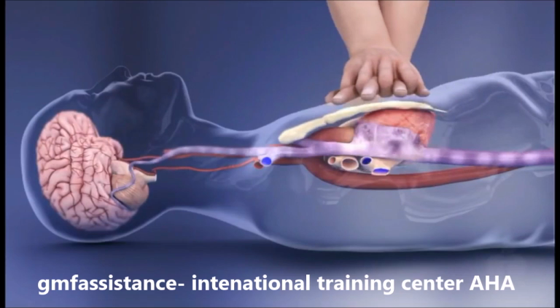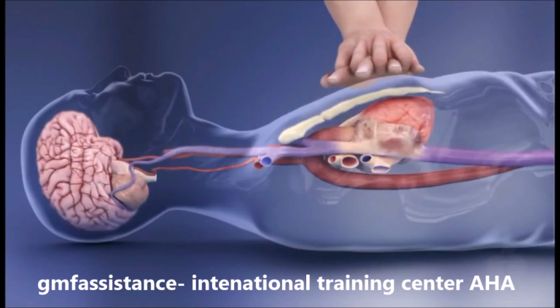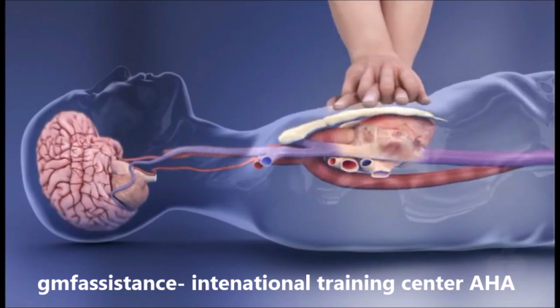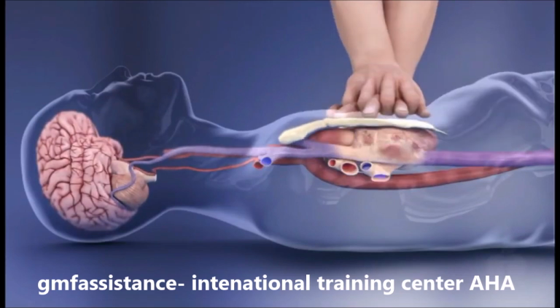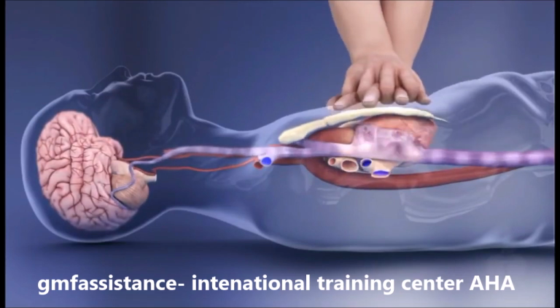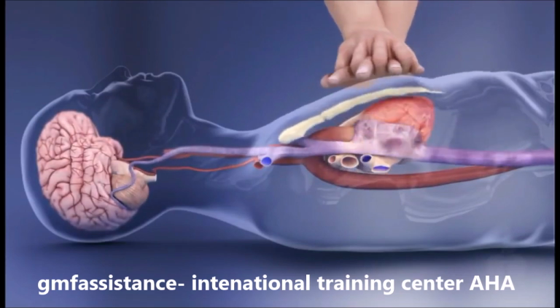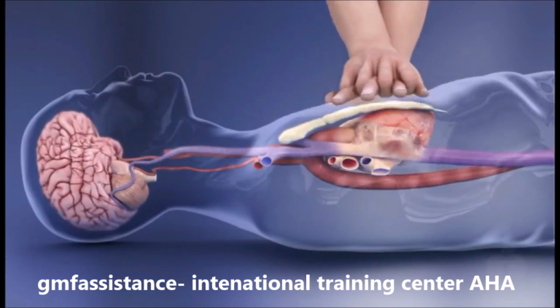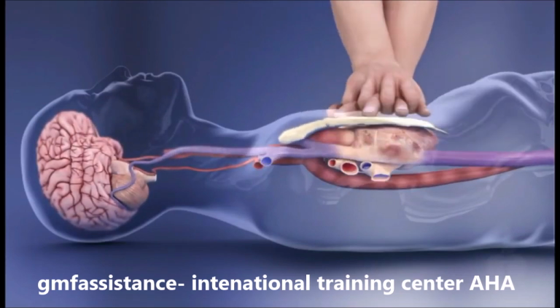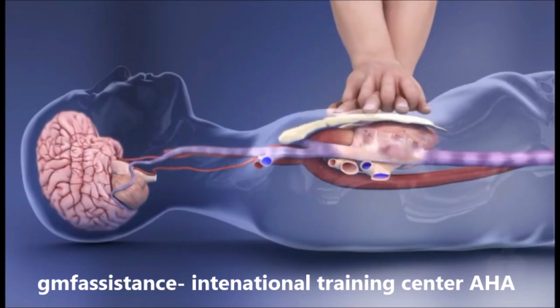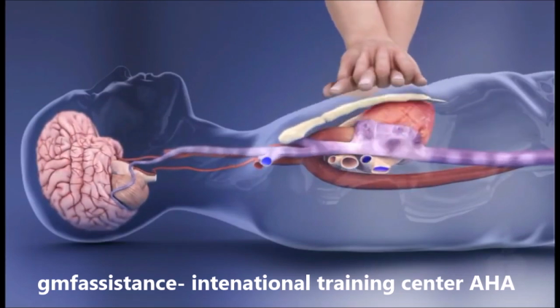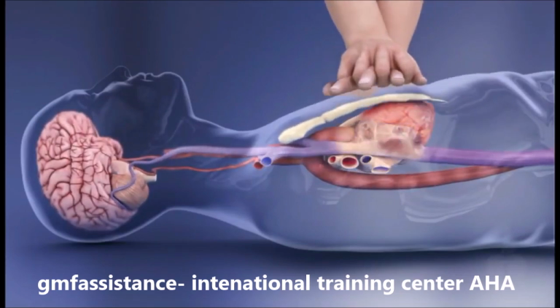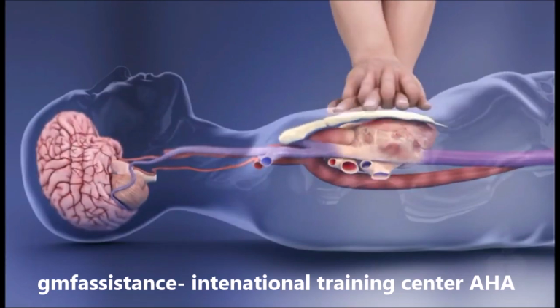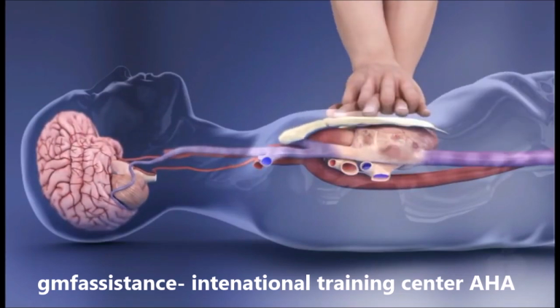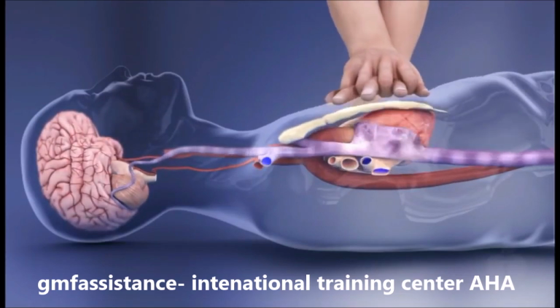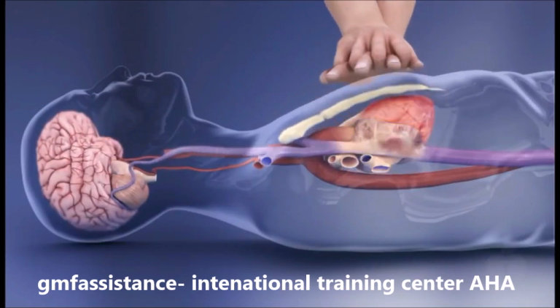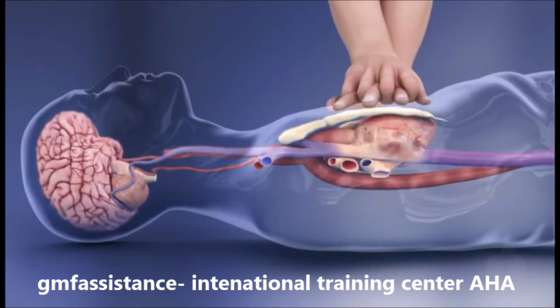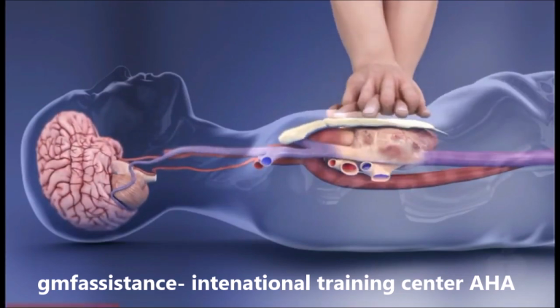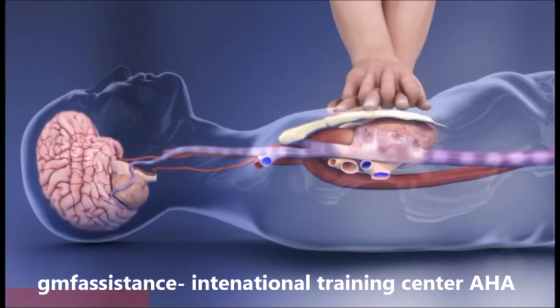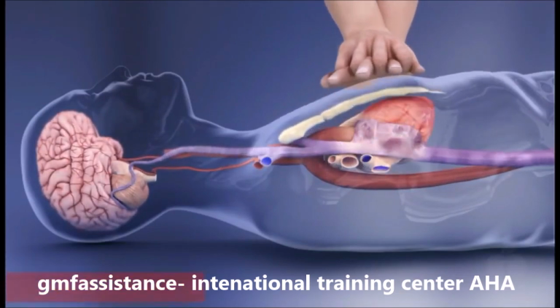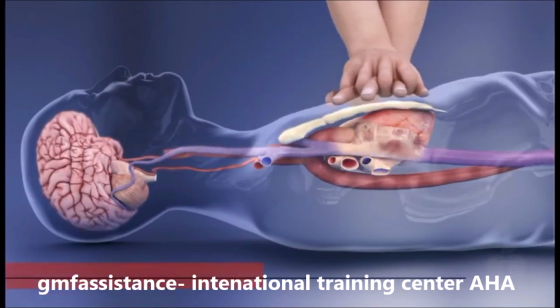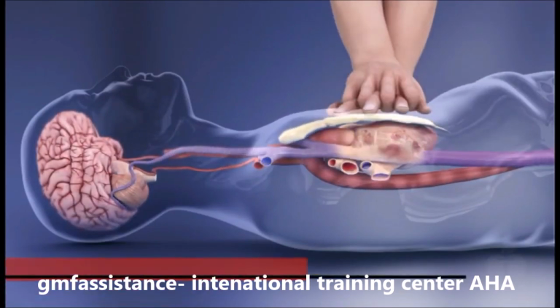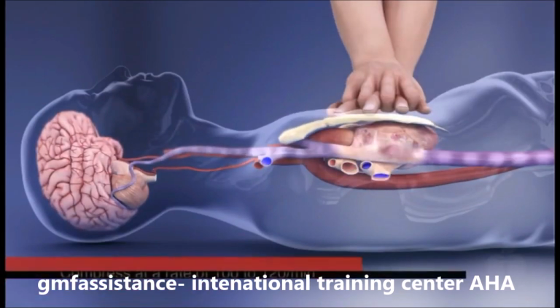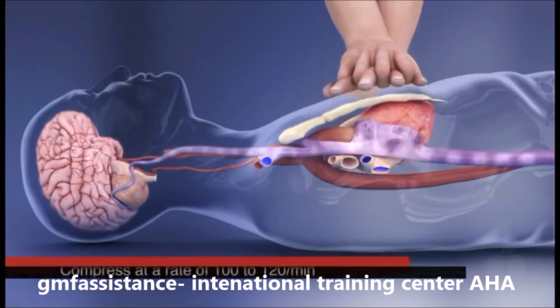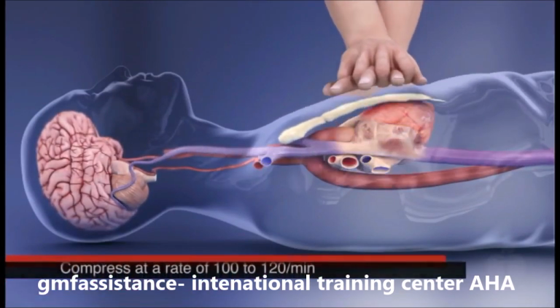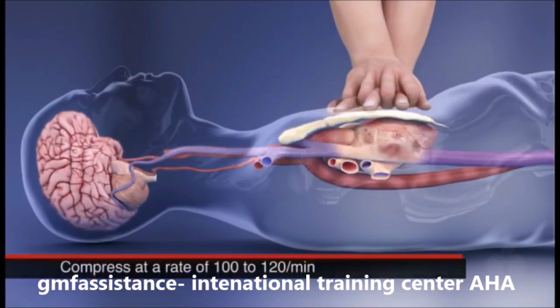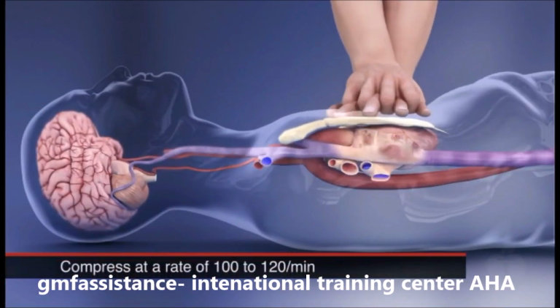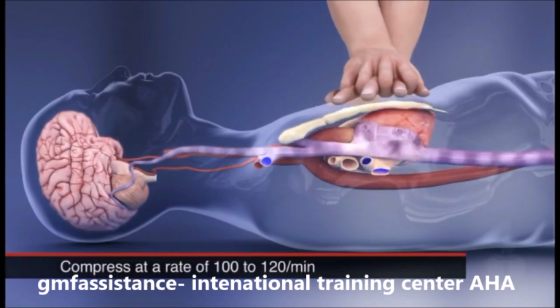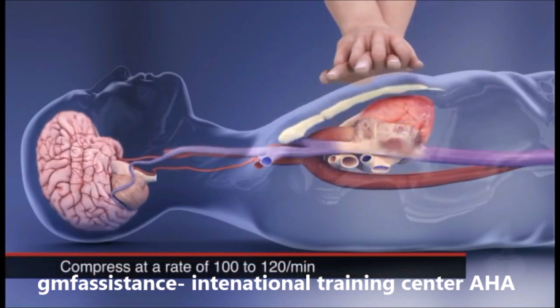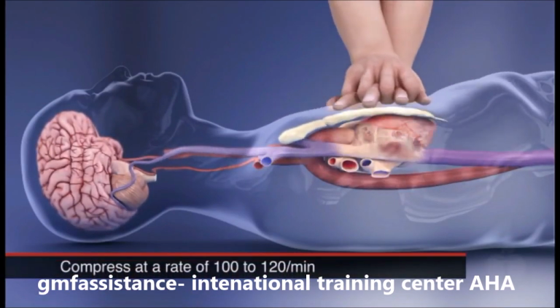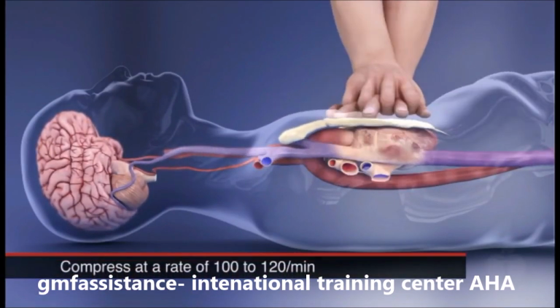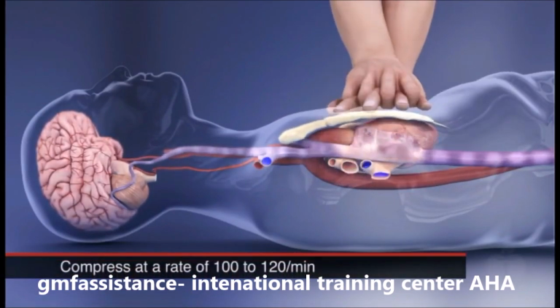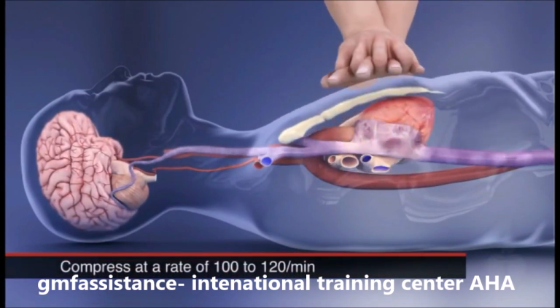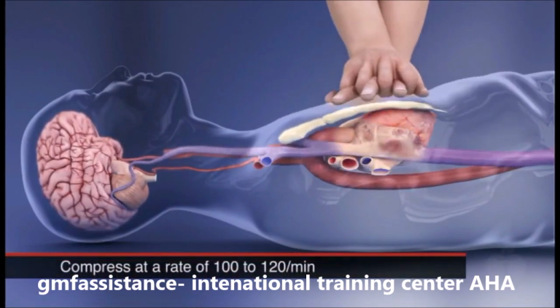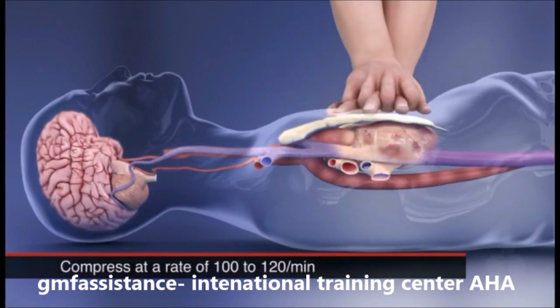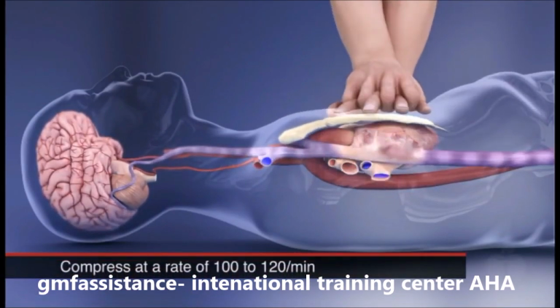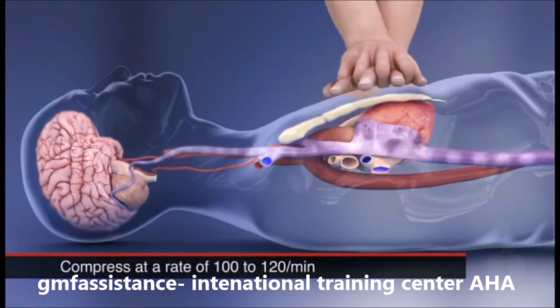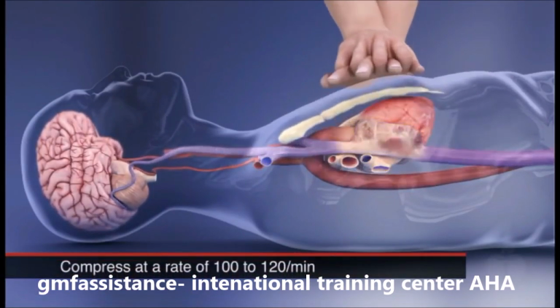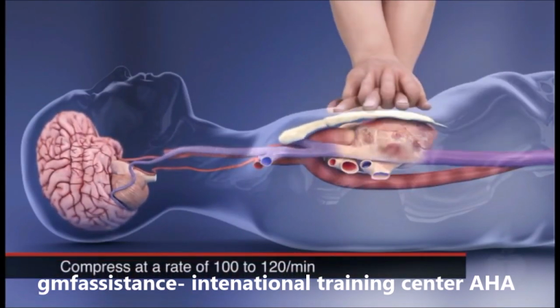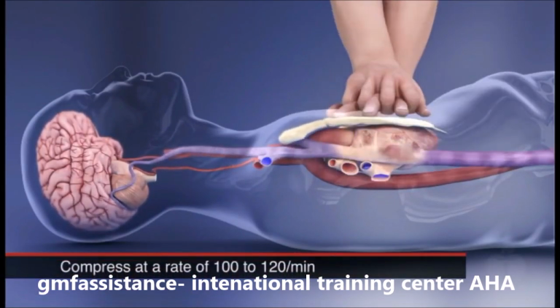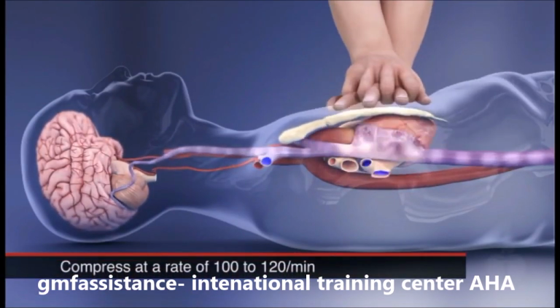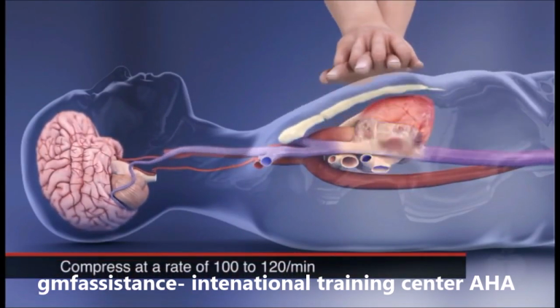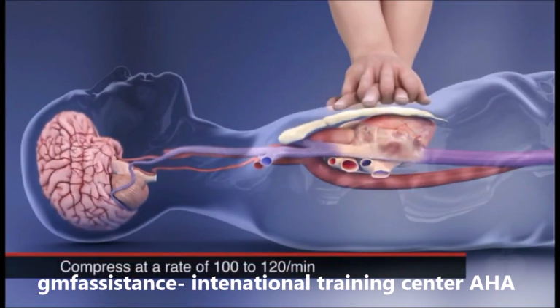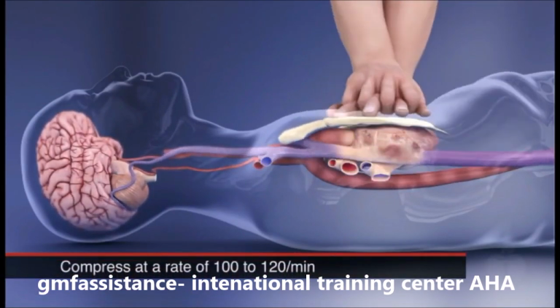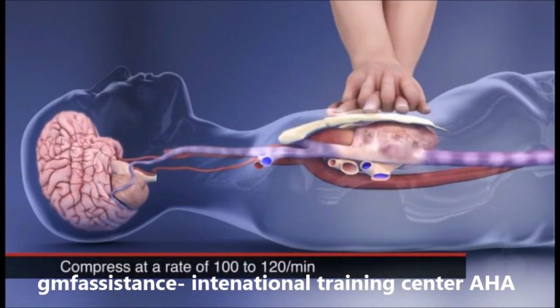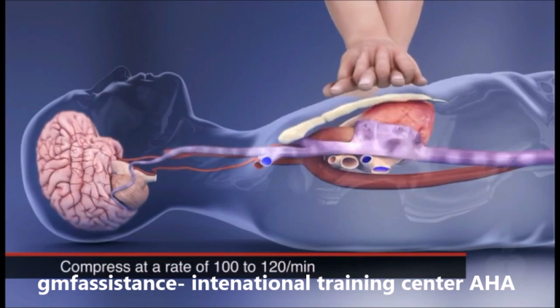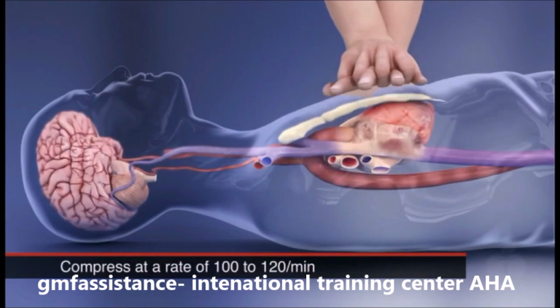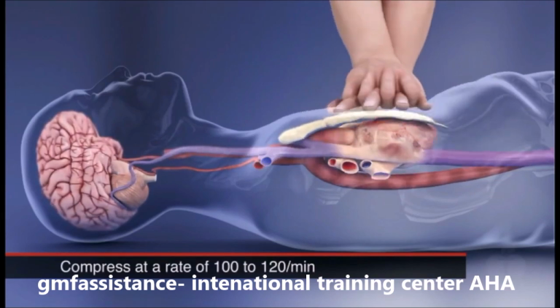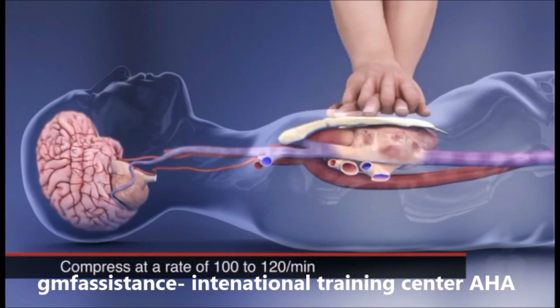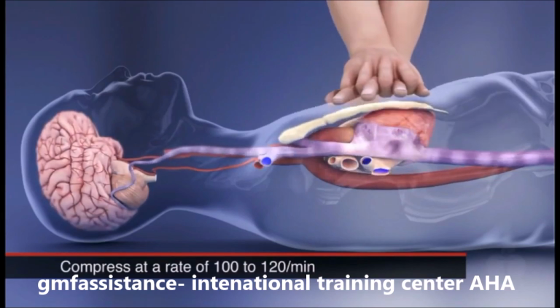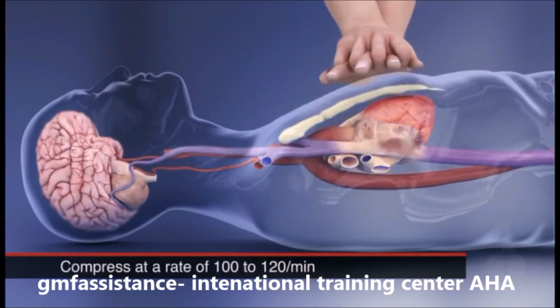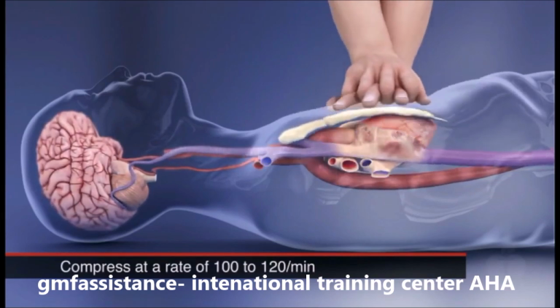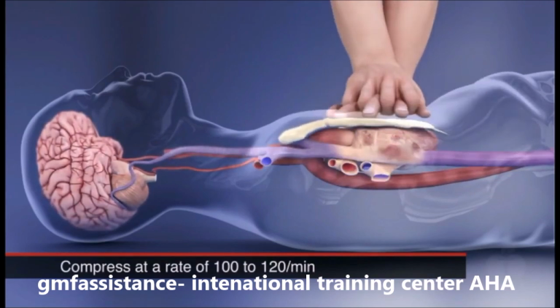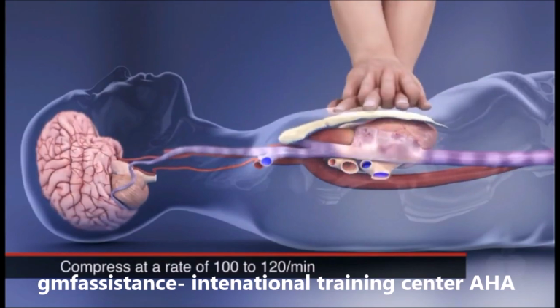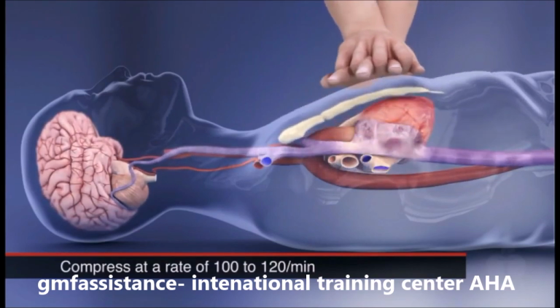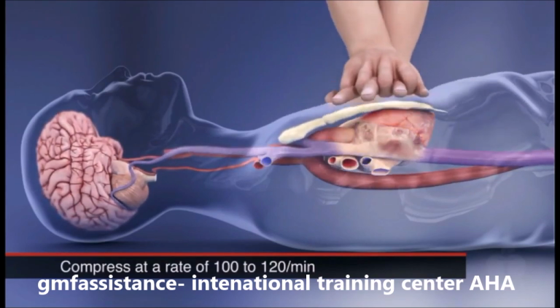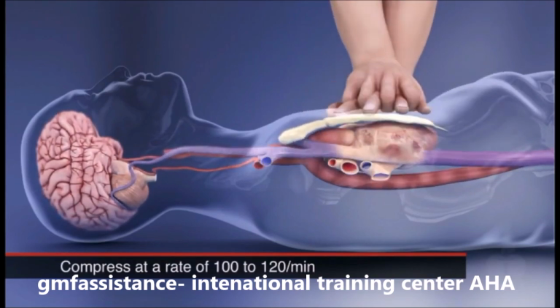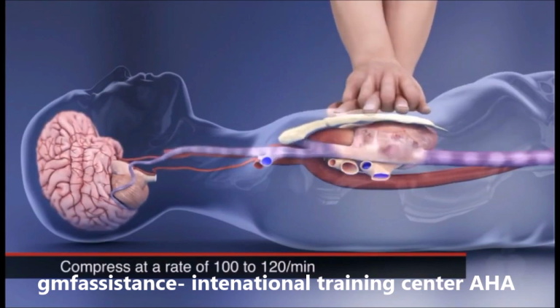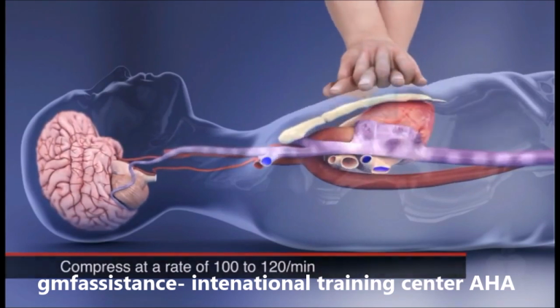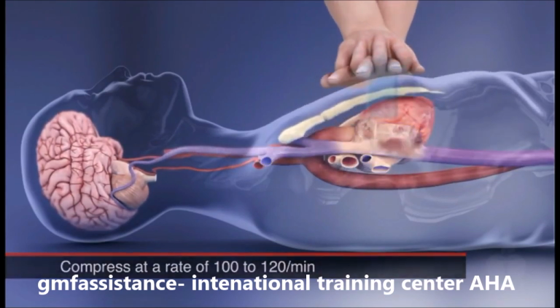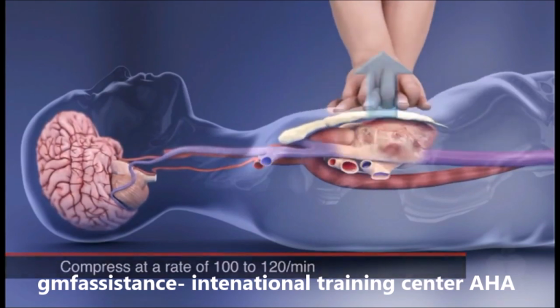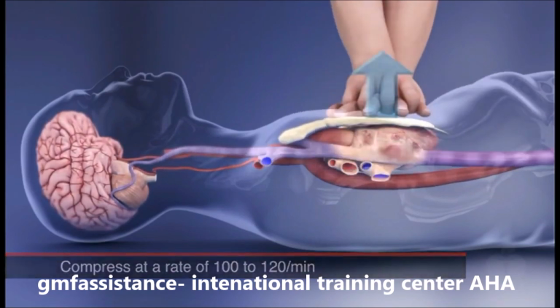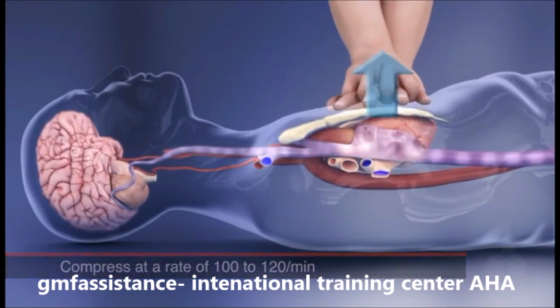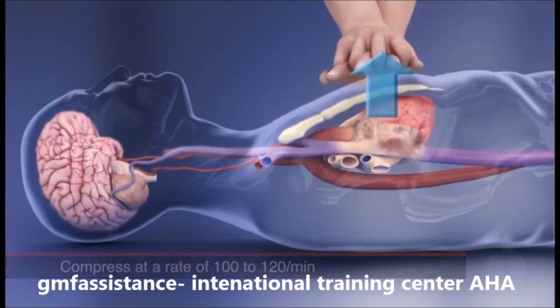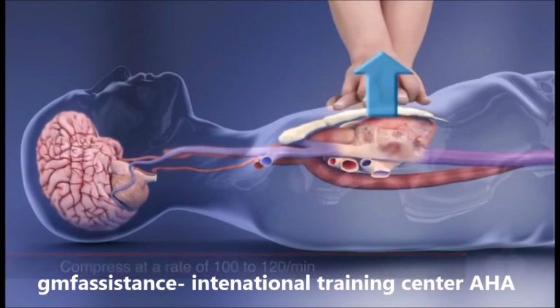Adequate compression rate. It's important to push fast by compressing at a rate of 100 to 120 compressions per minute.